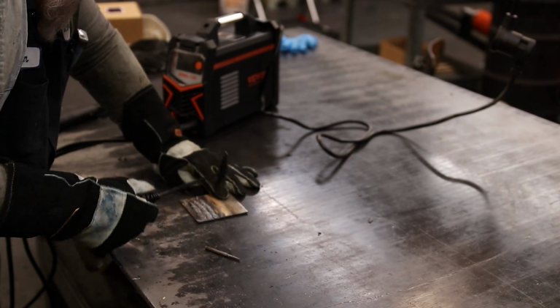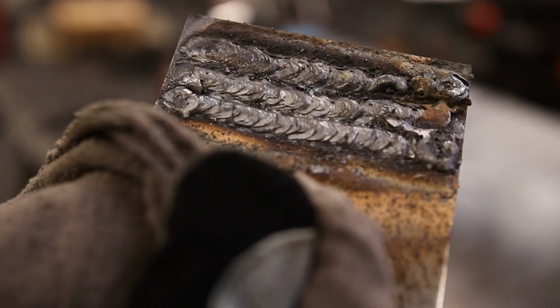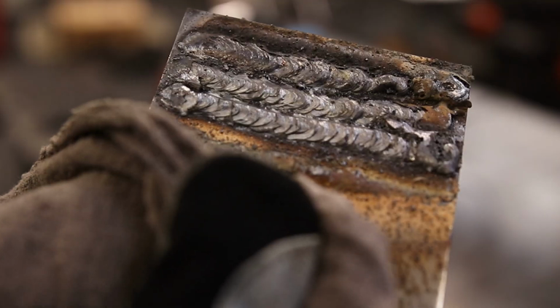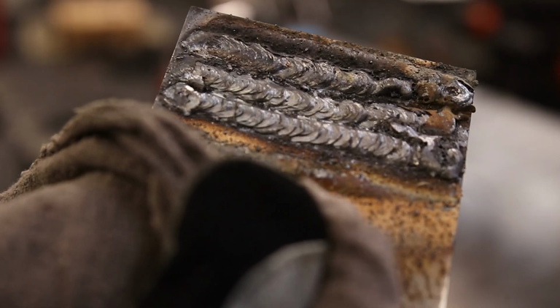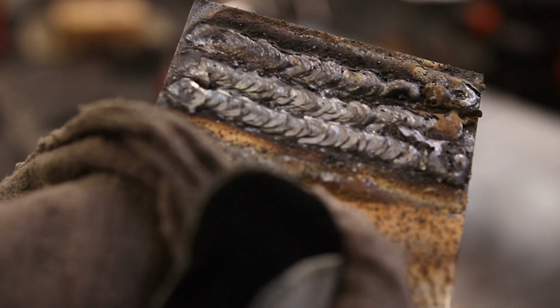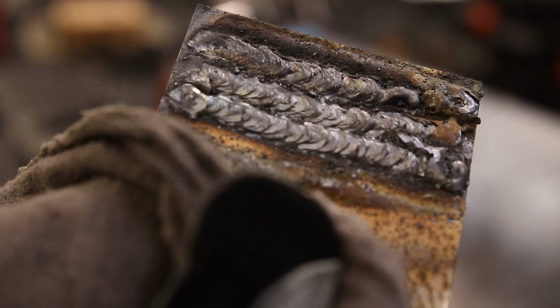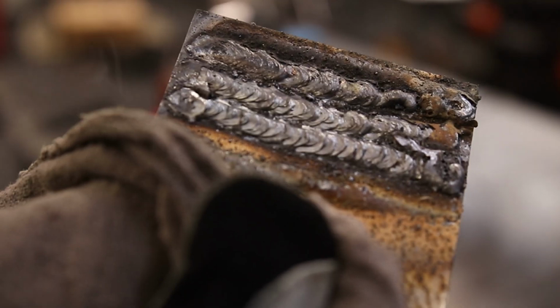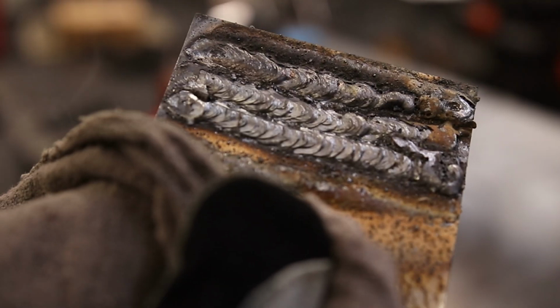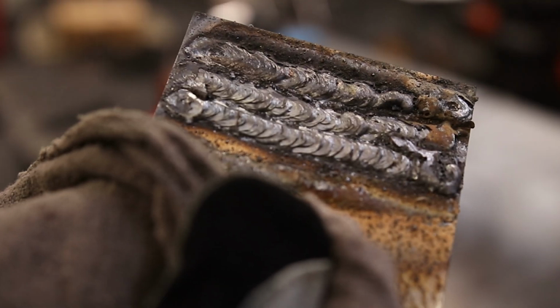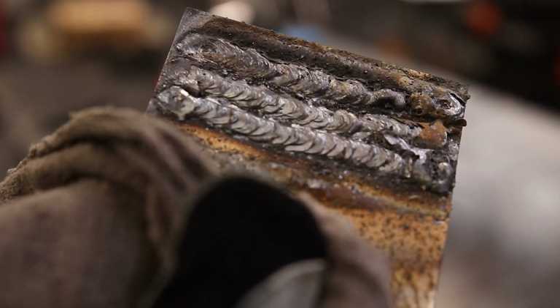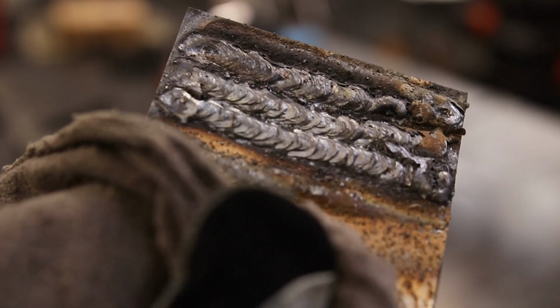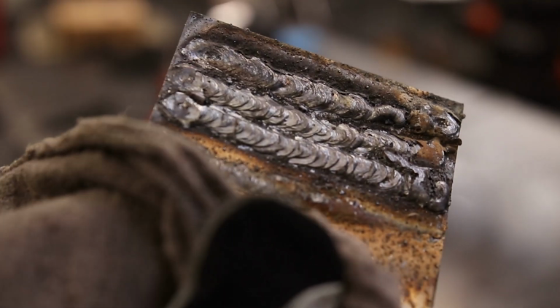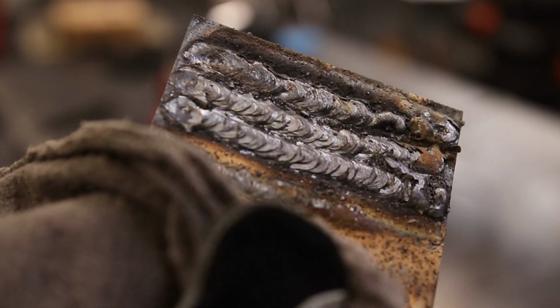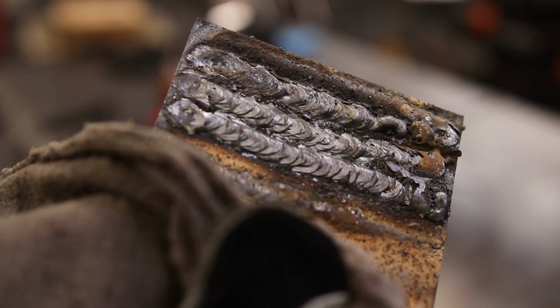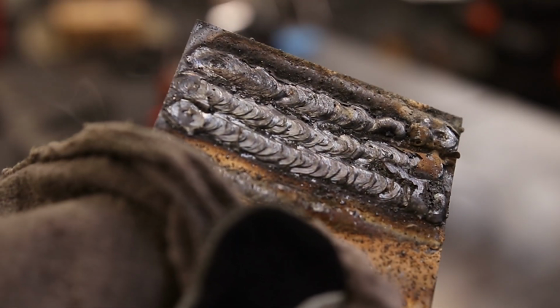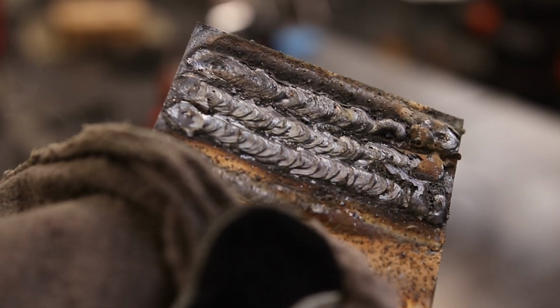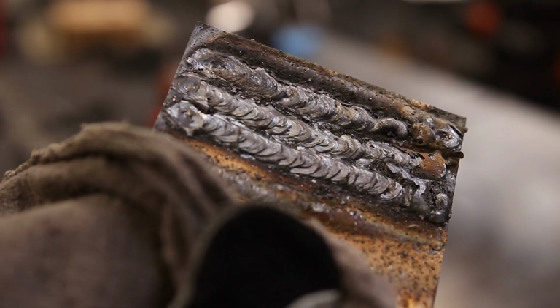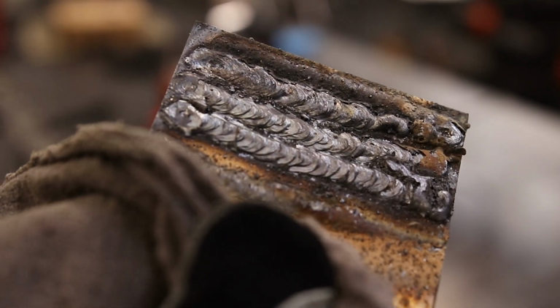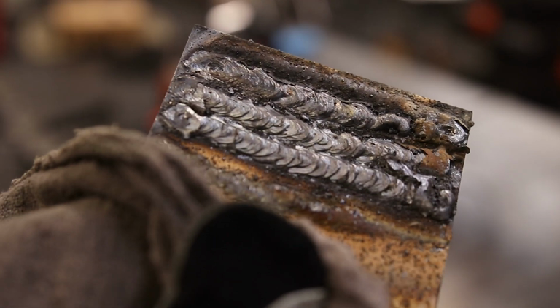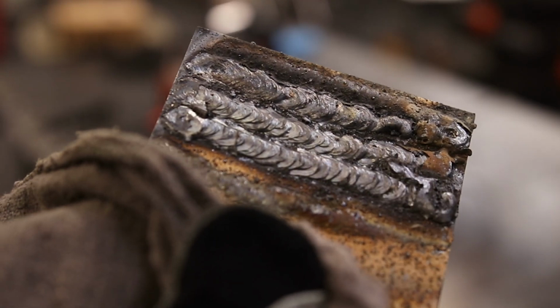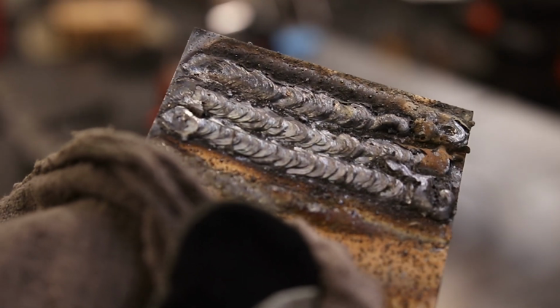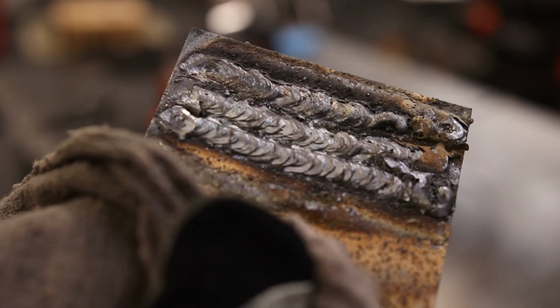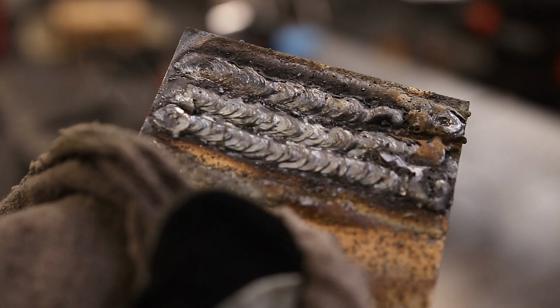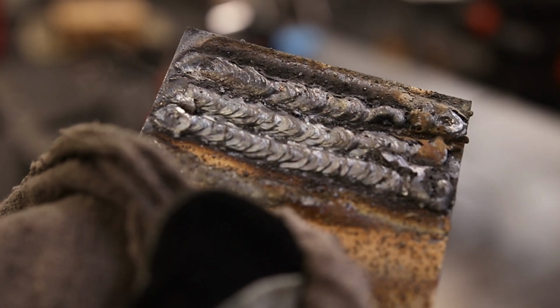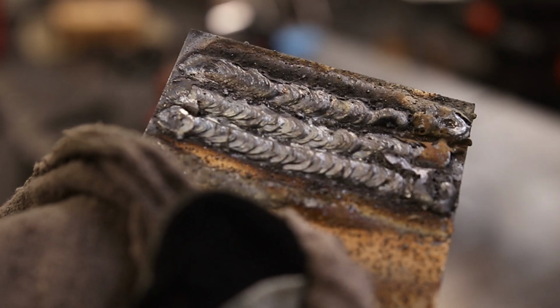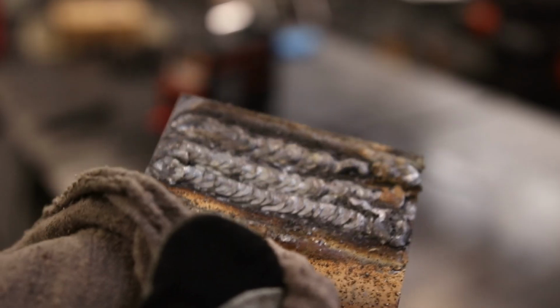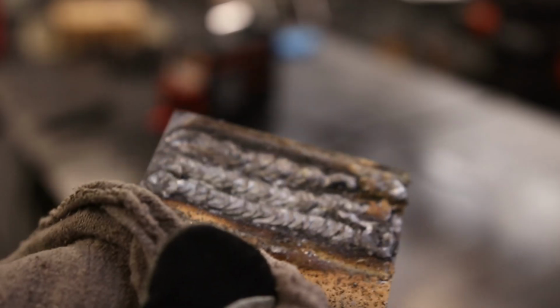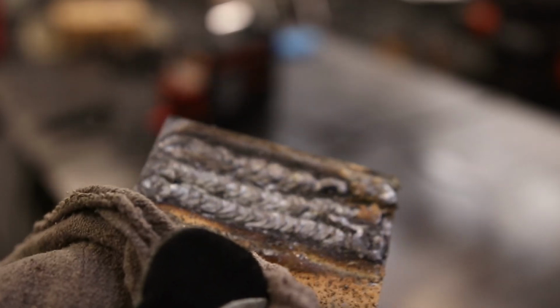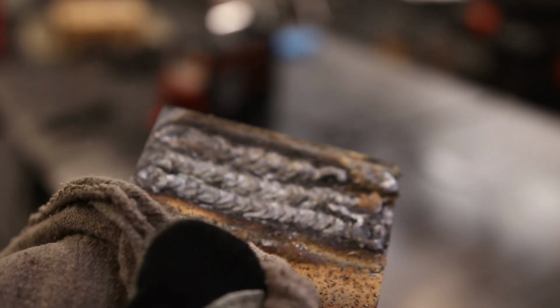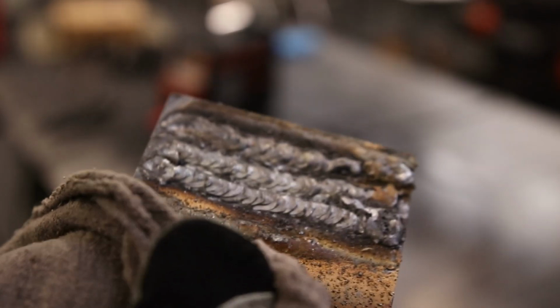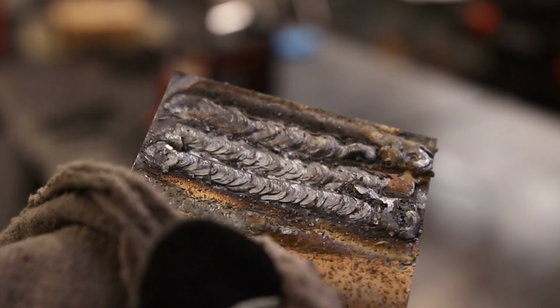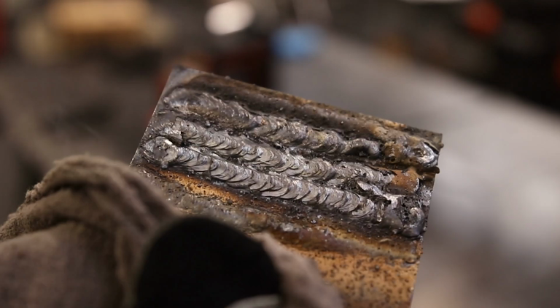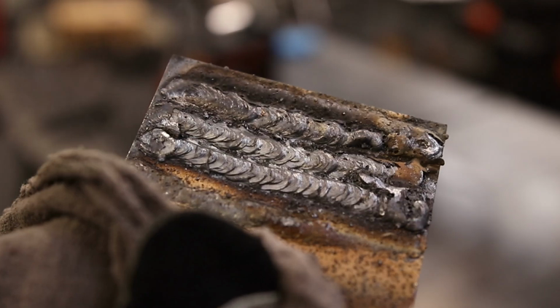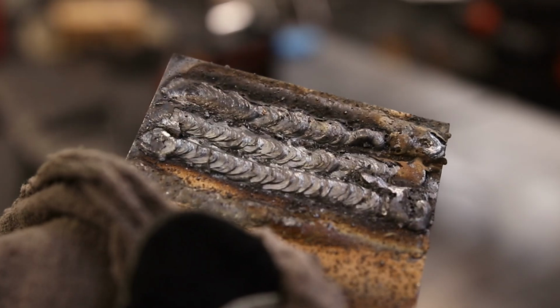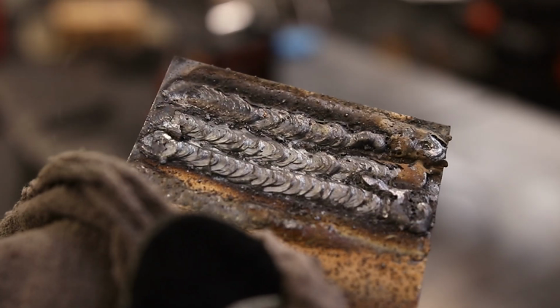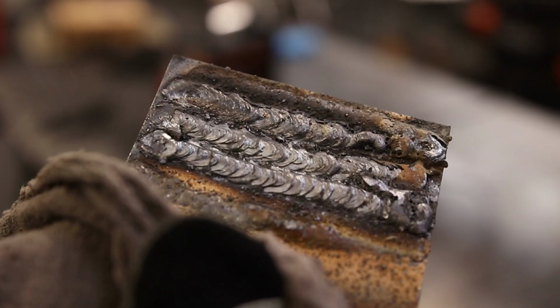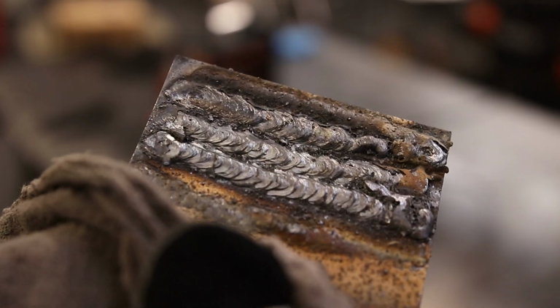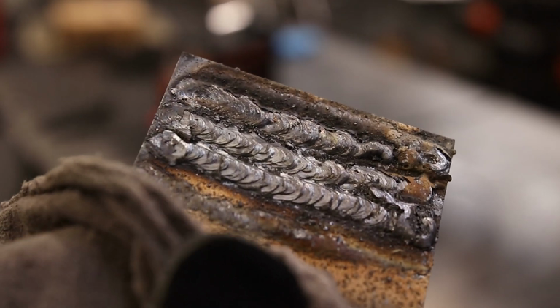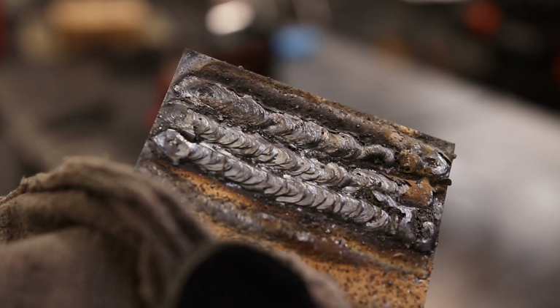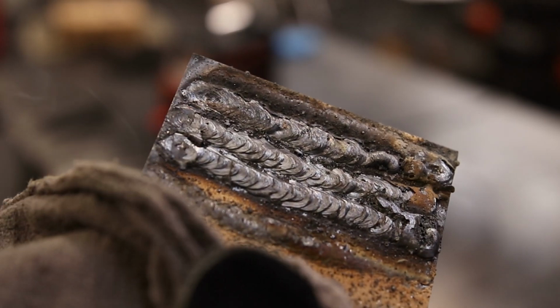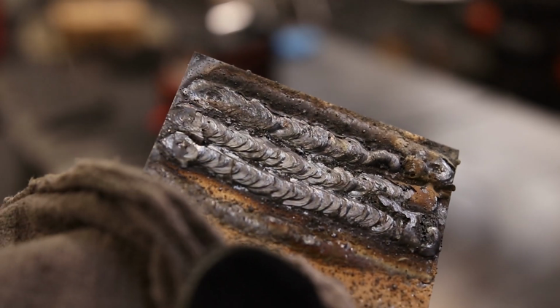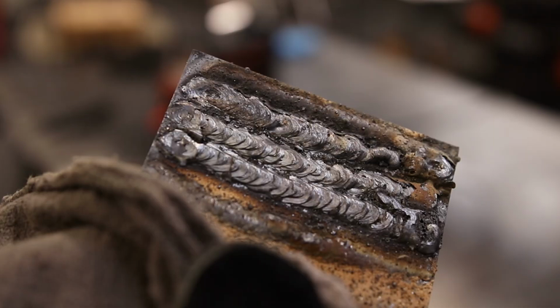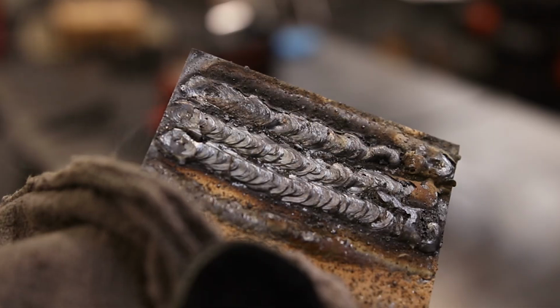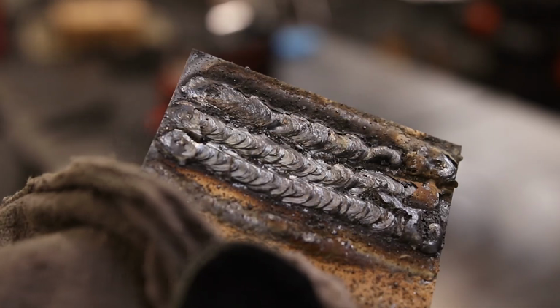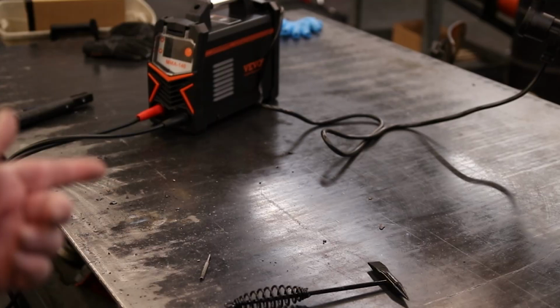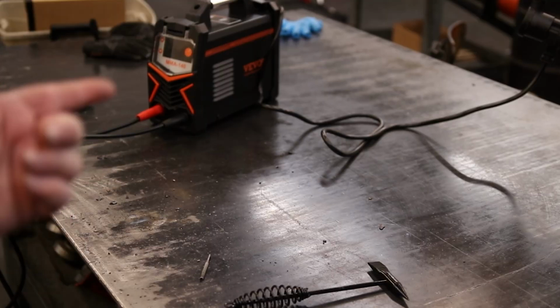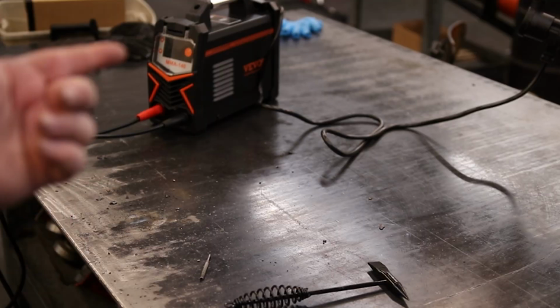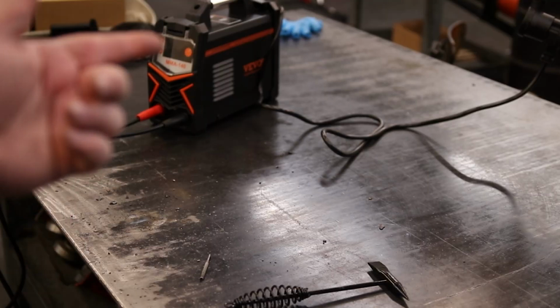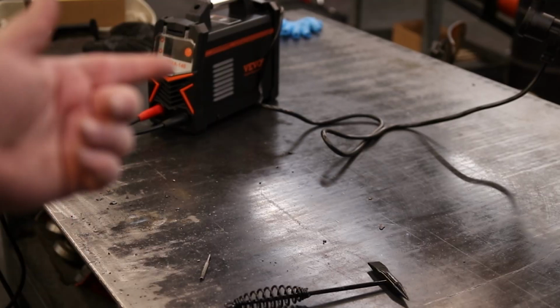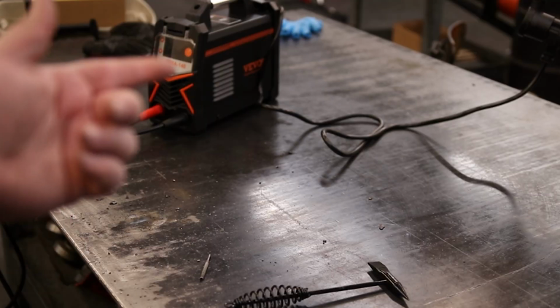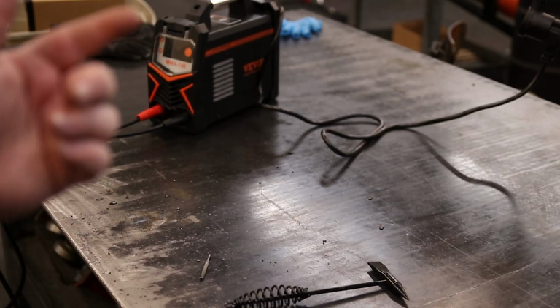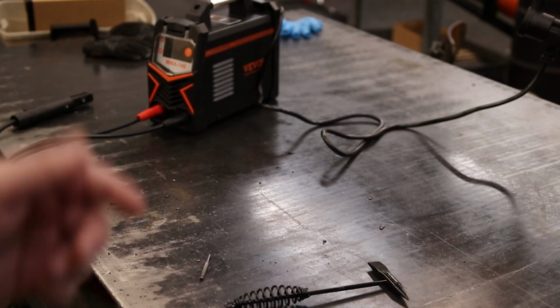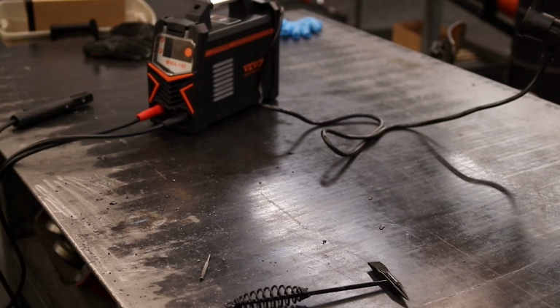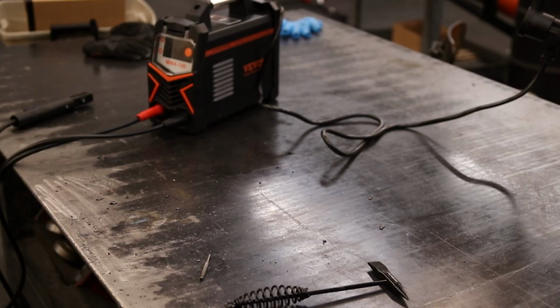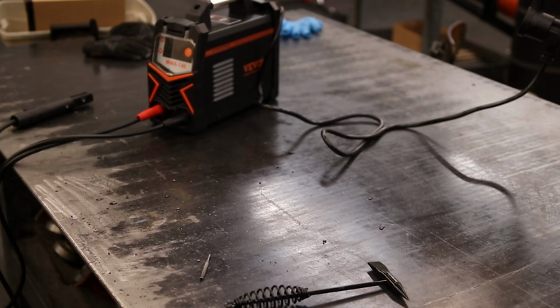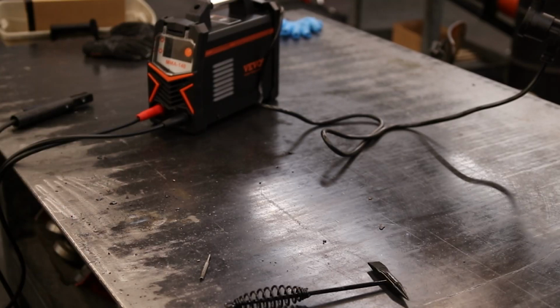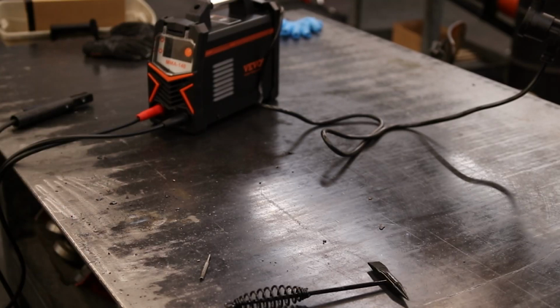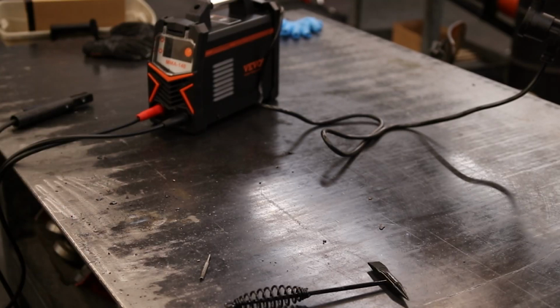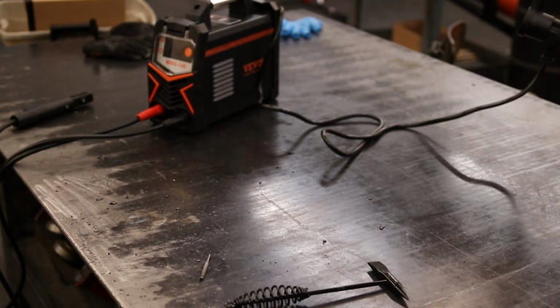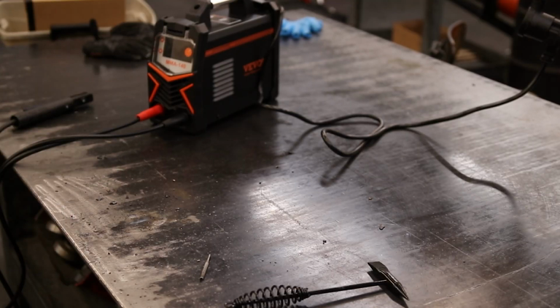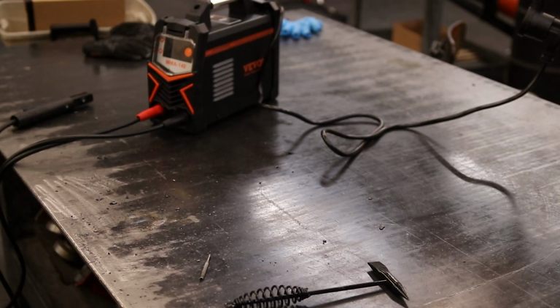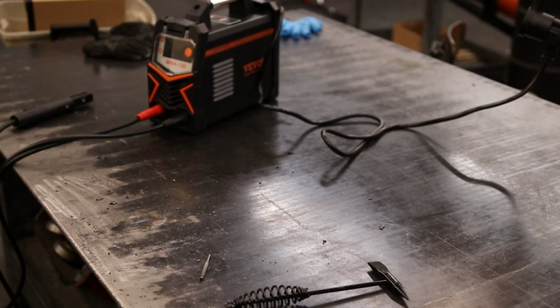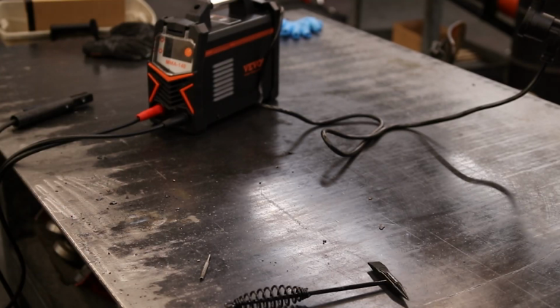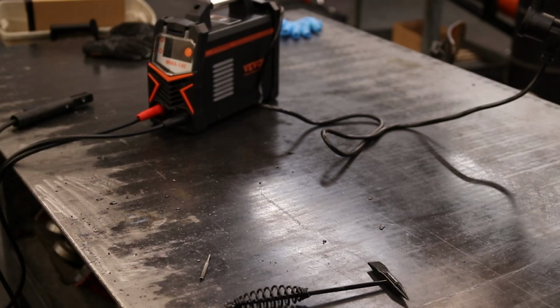So maybe a little hot, but we do get some beads on there. That welder can definitely glue some metal together. That is a very nice little welder.